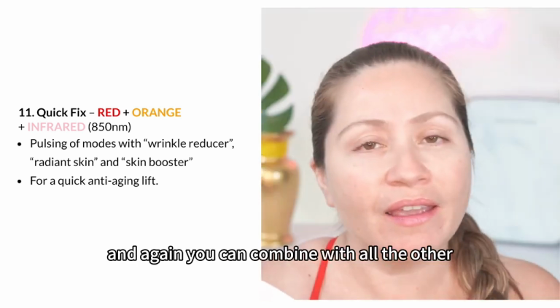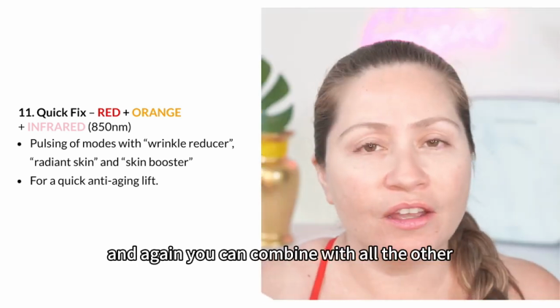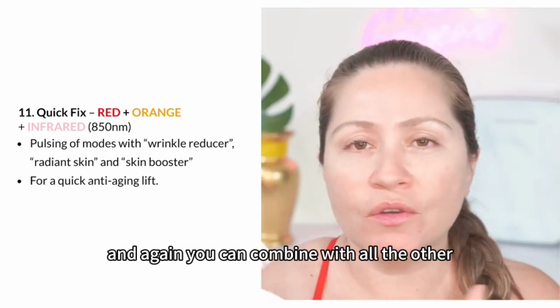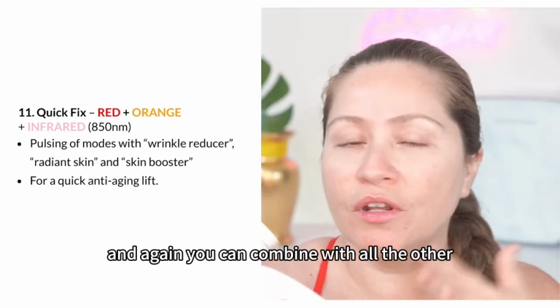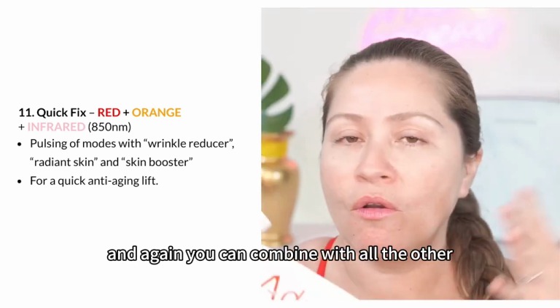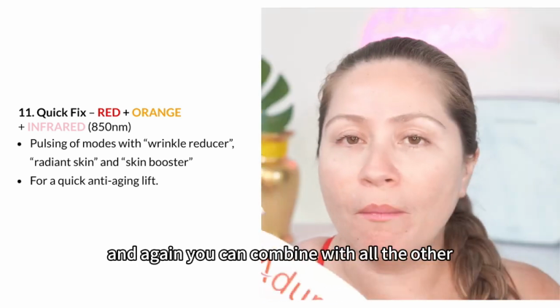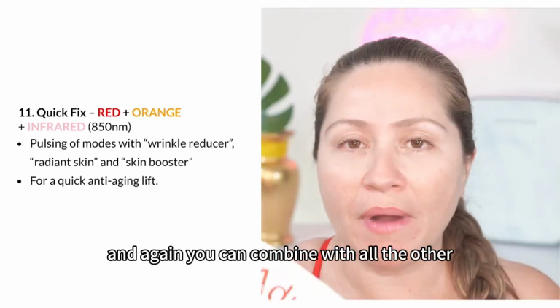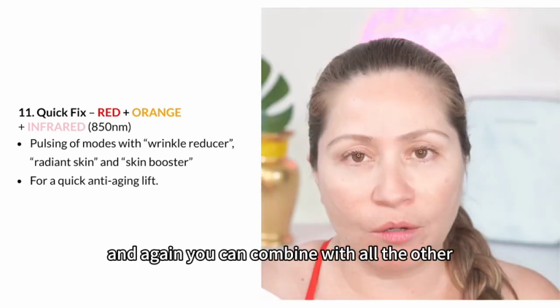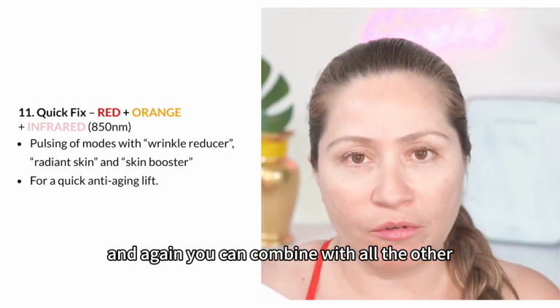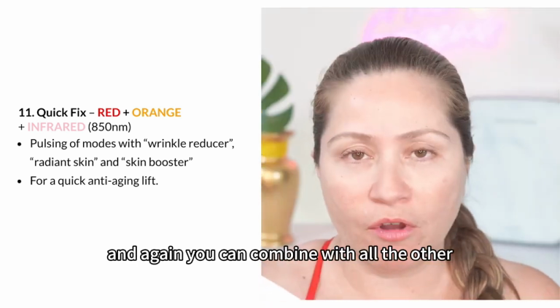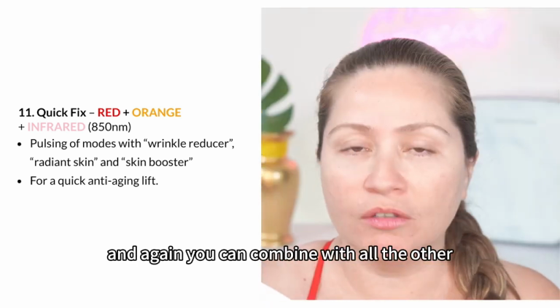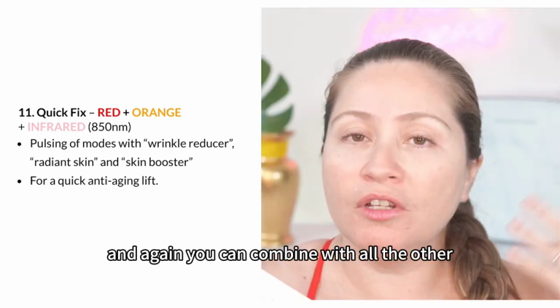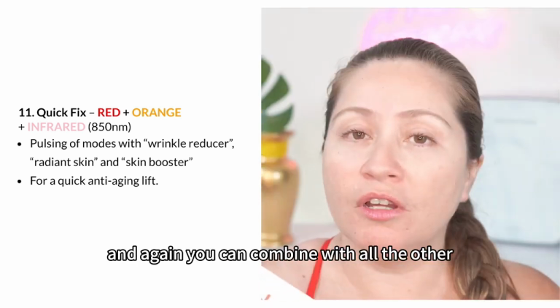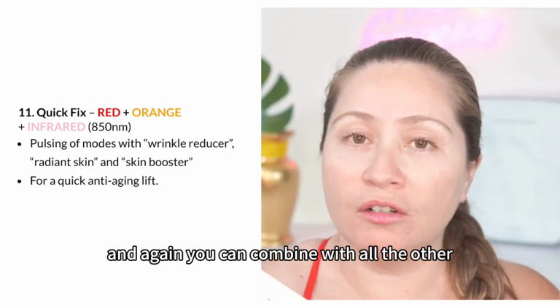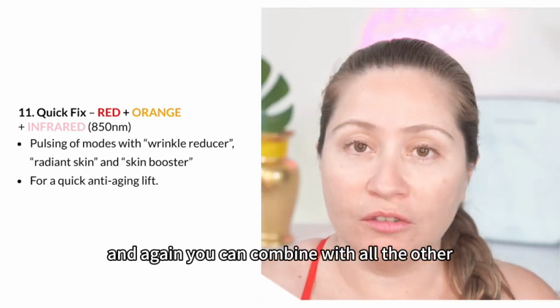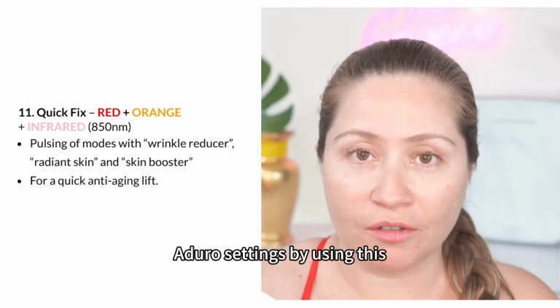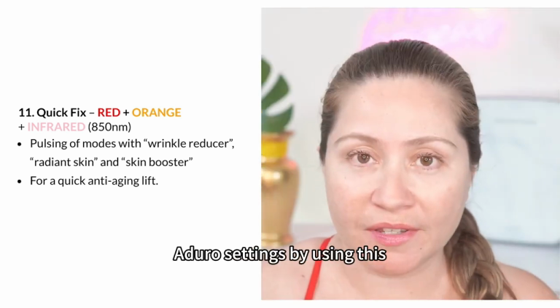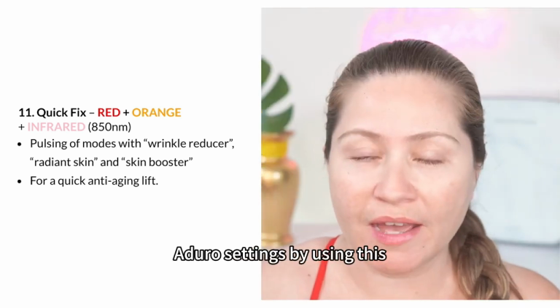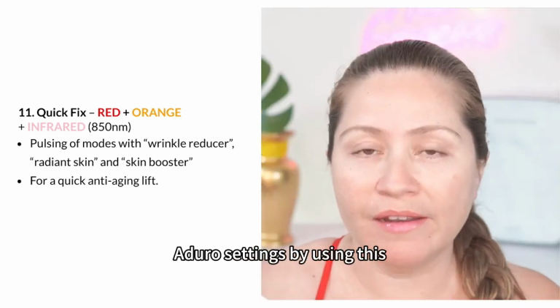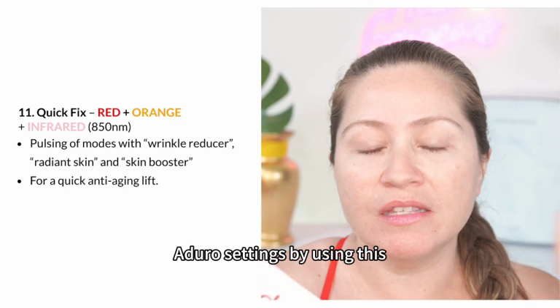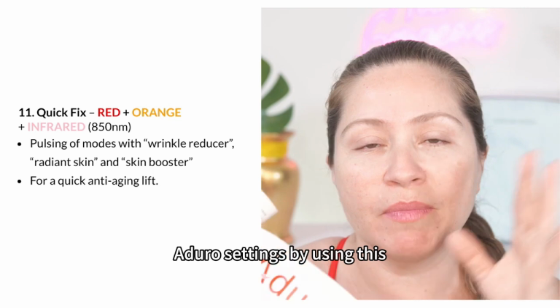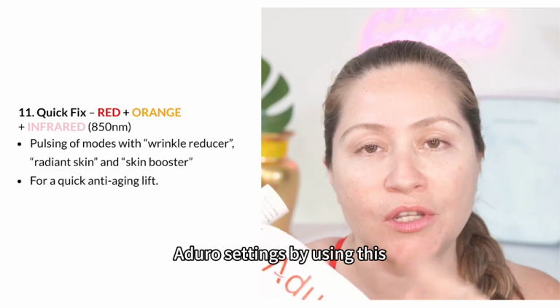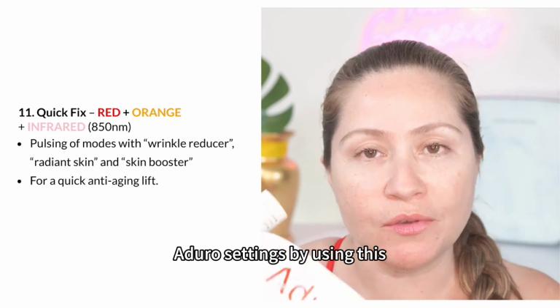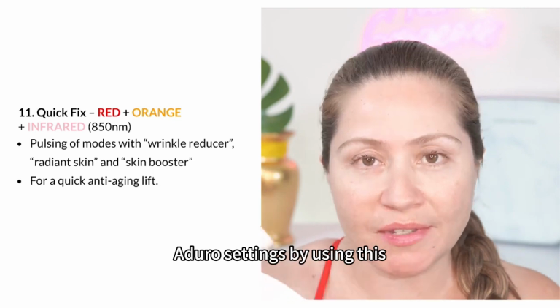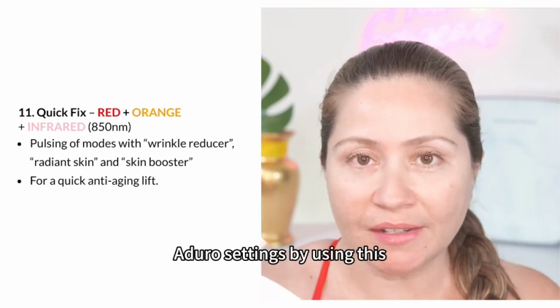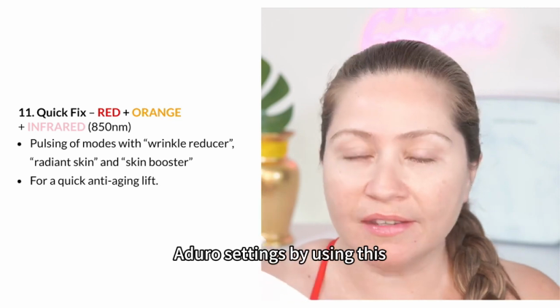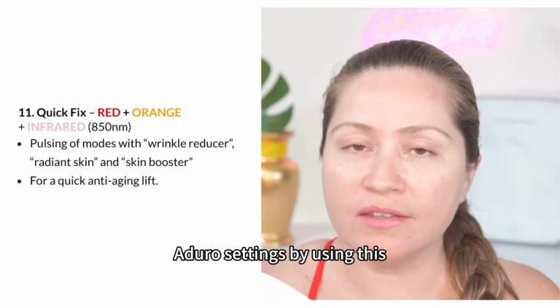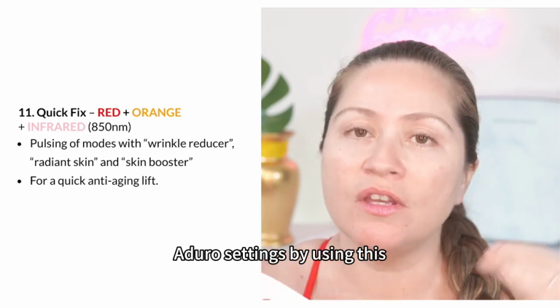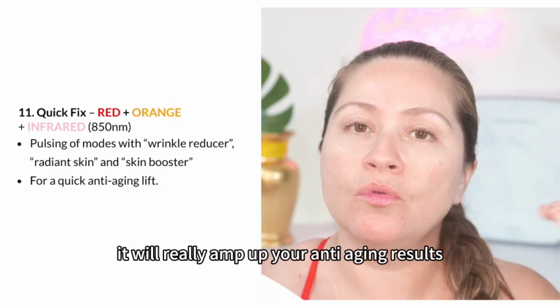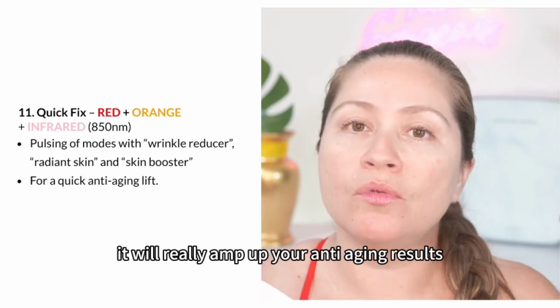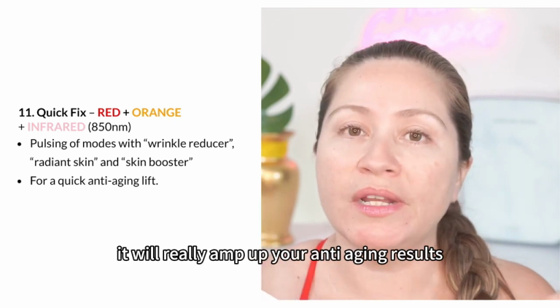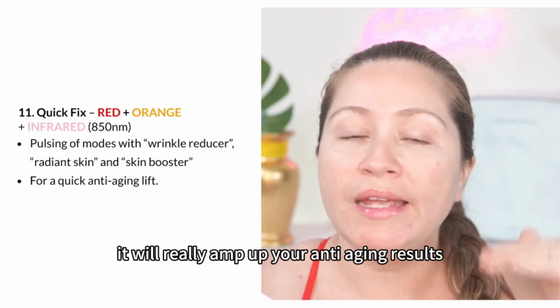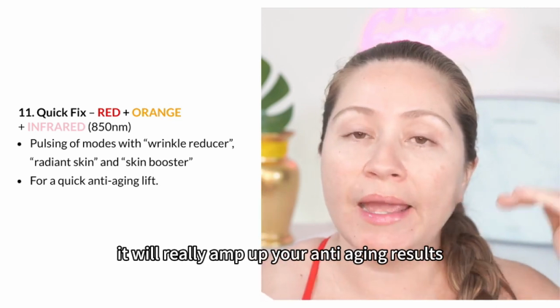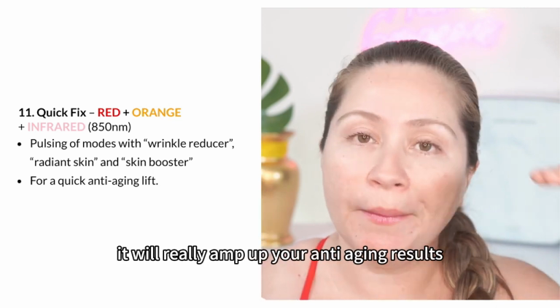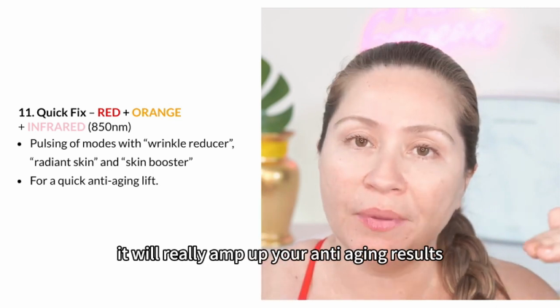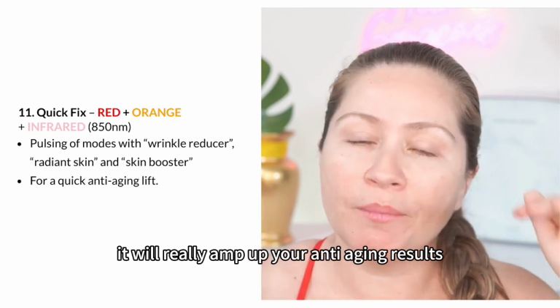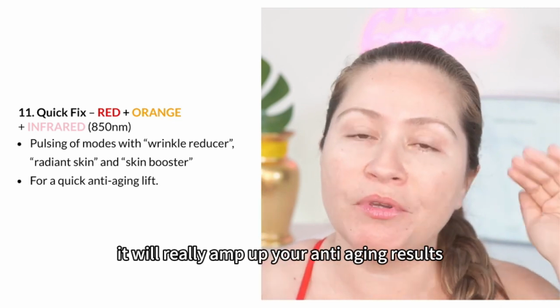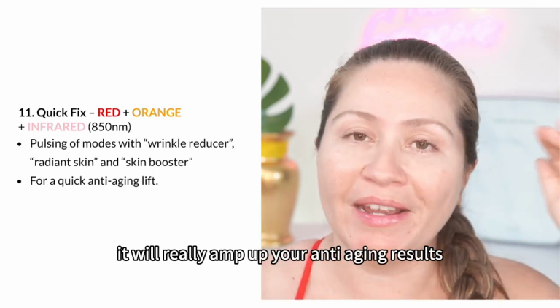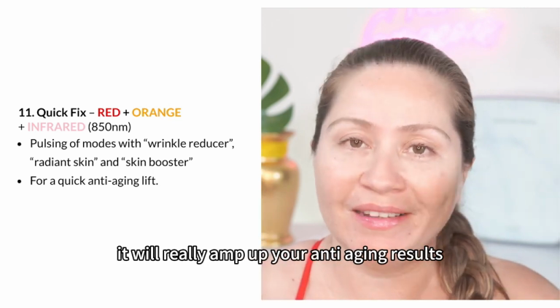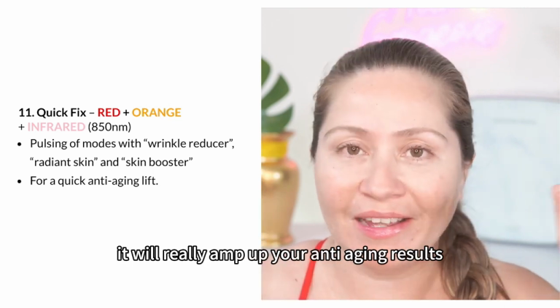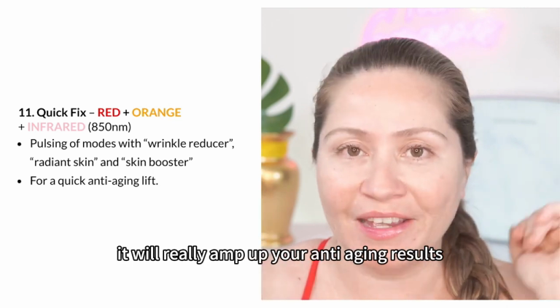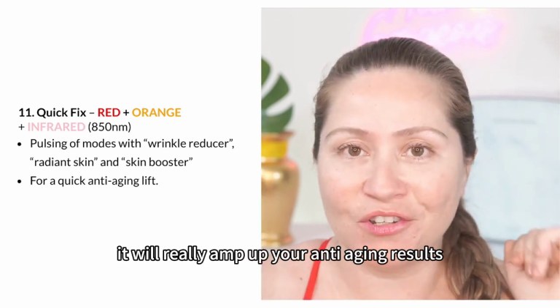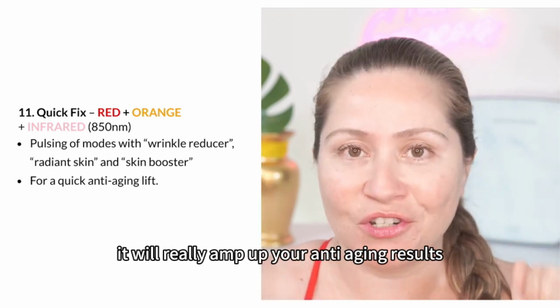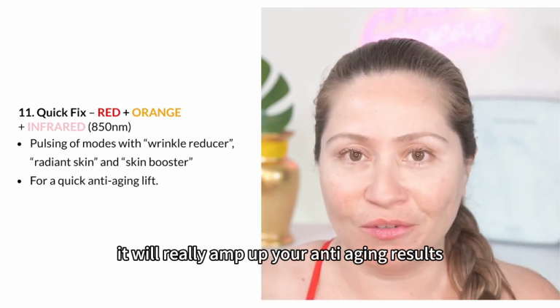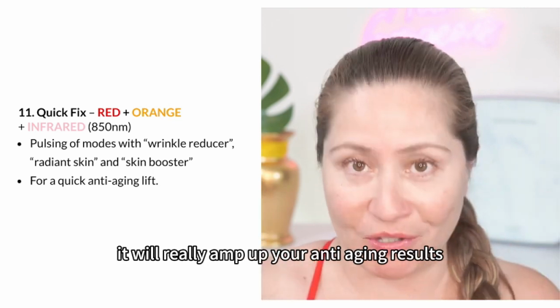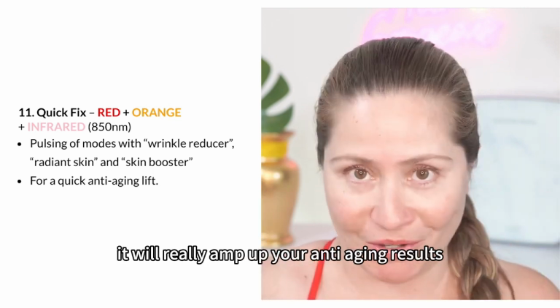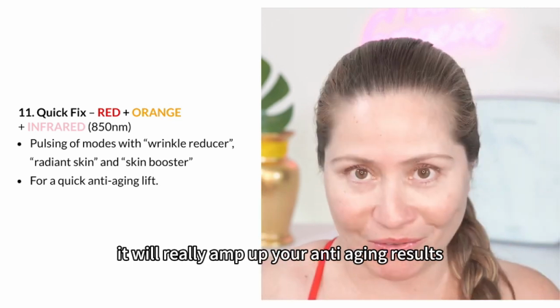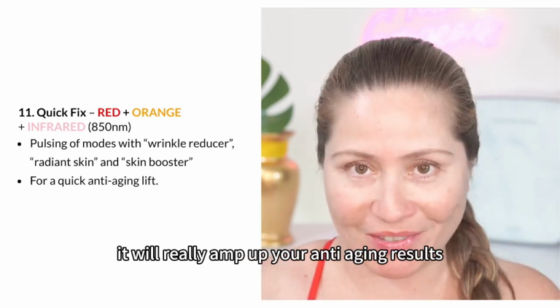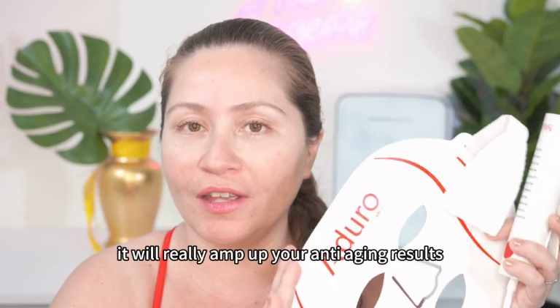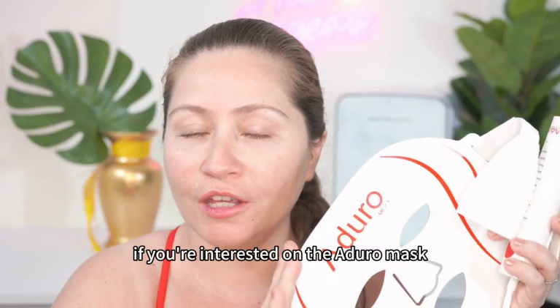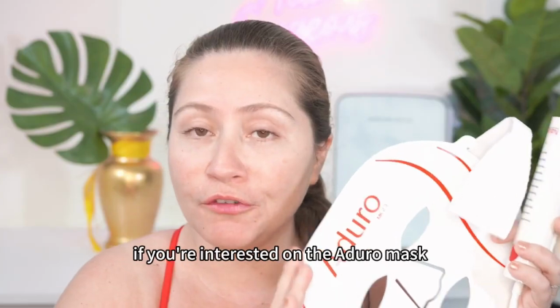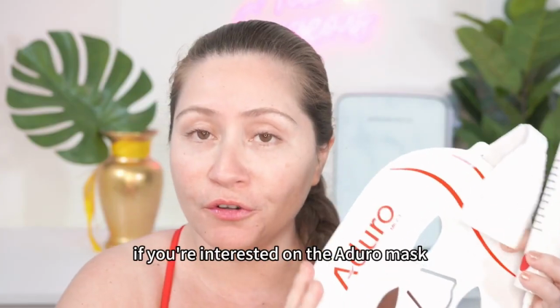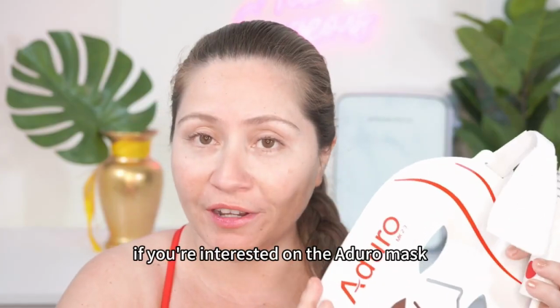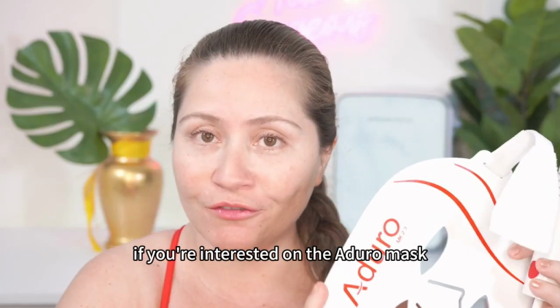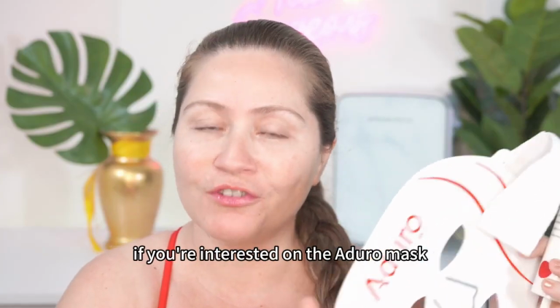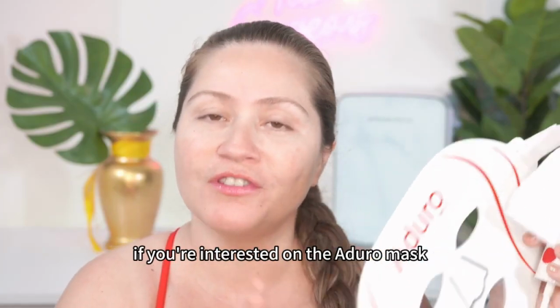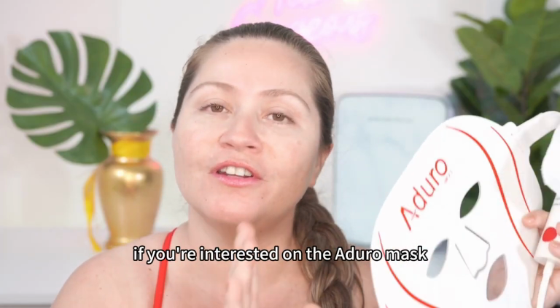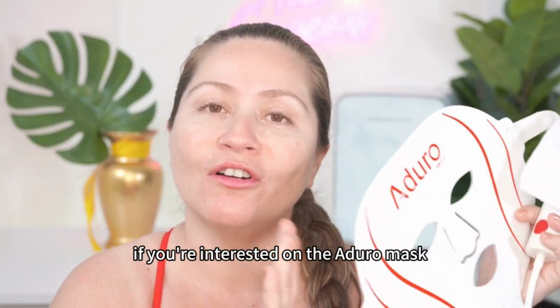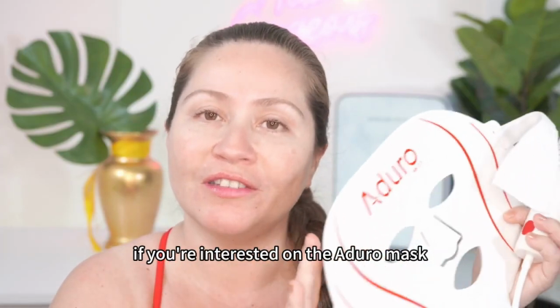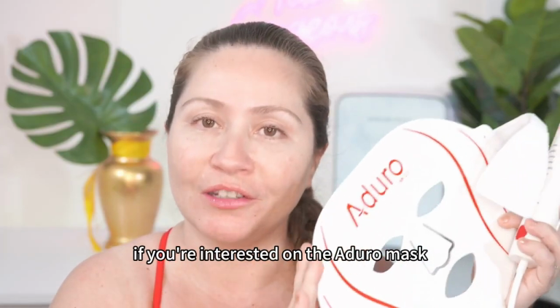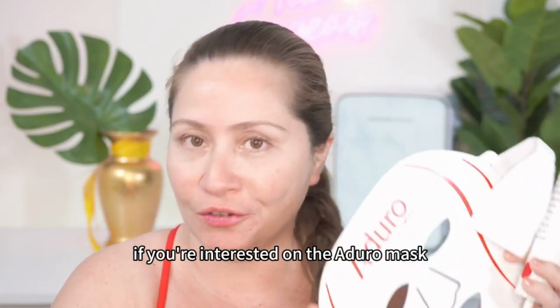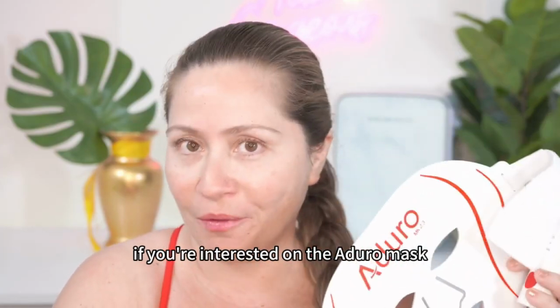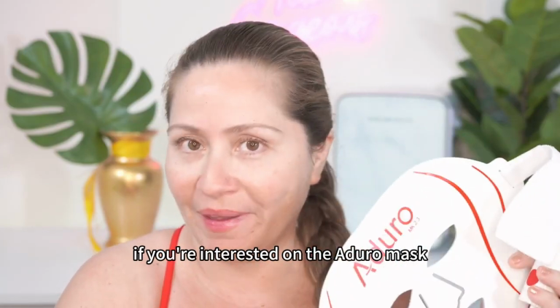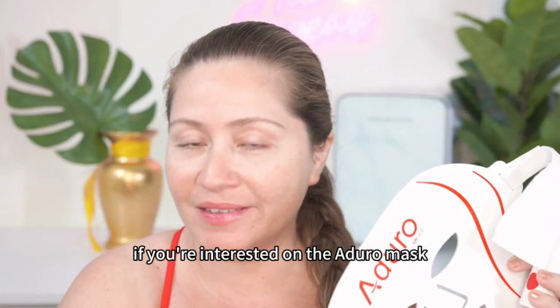You can combine the Quick Fix with all the other Adoro settings, but using this will really amp up your anti-aging results. If you're interested in the Adoro mask, I do have a coupon code.